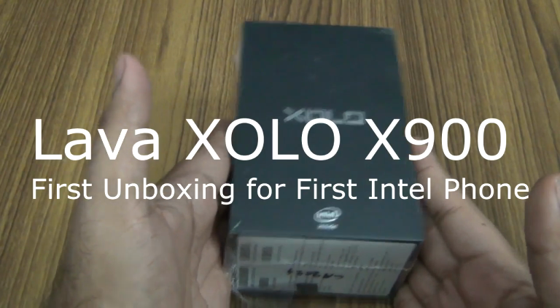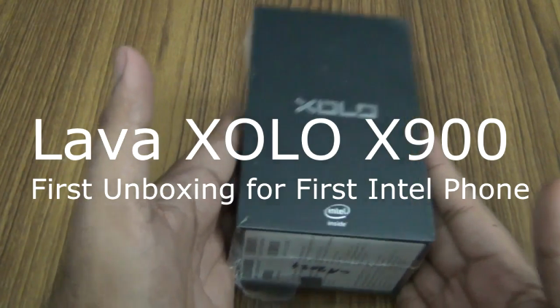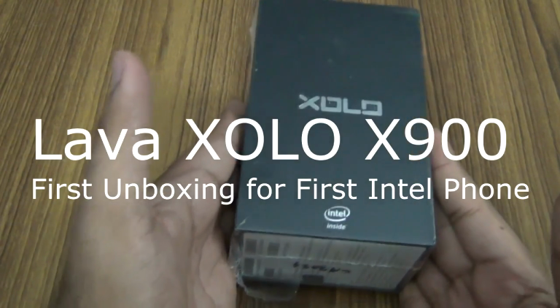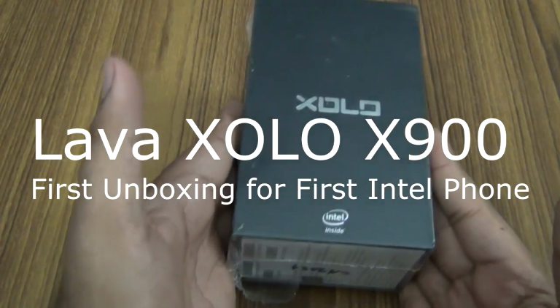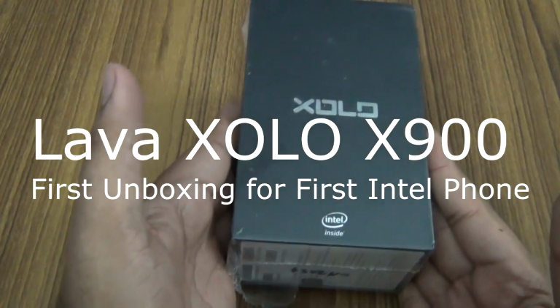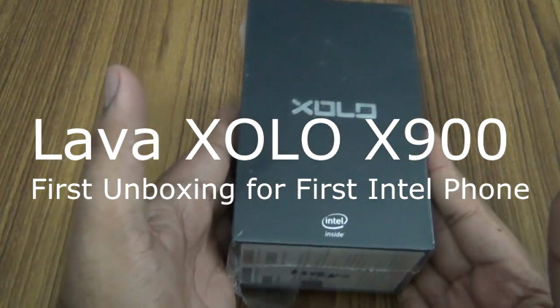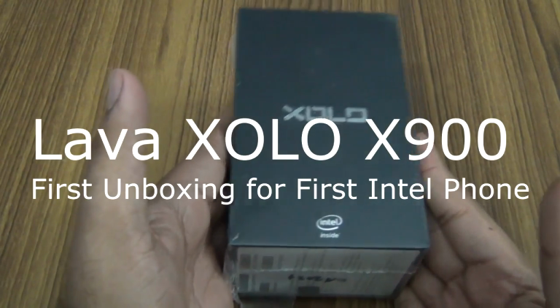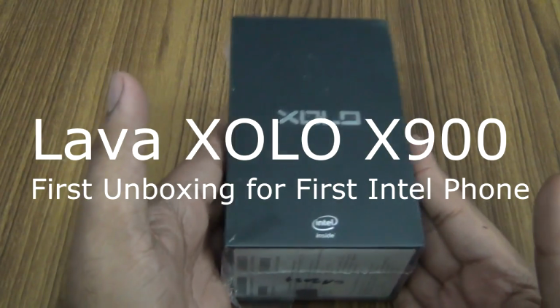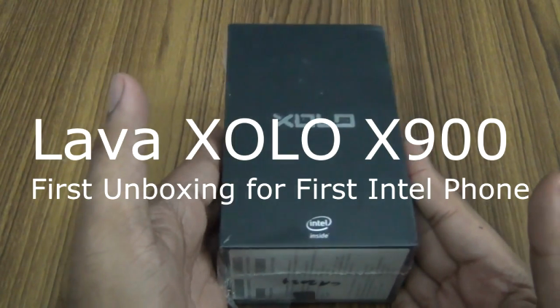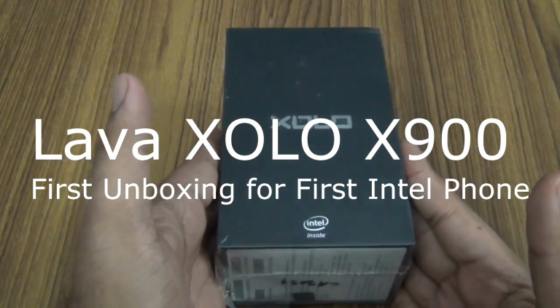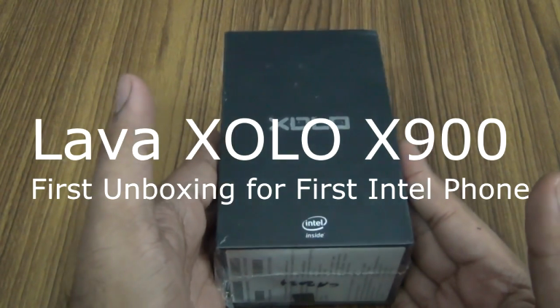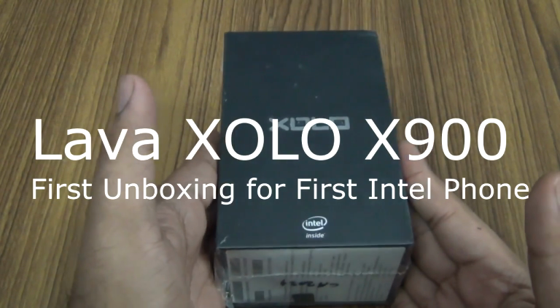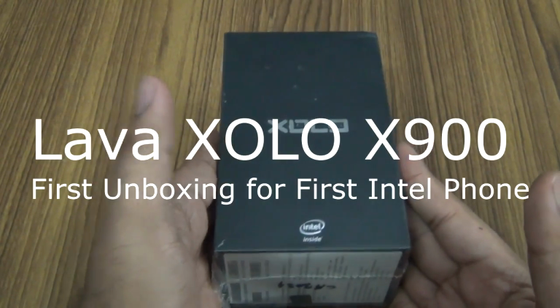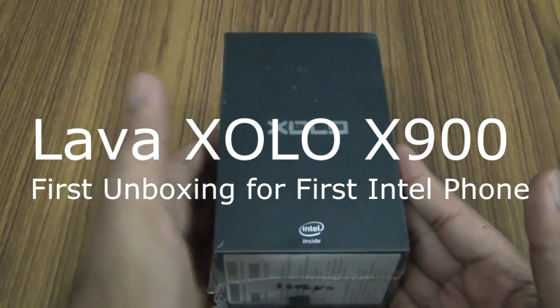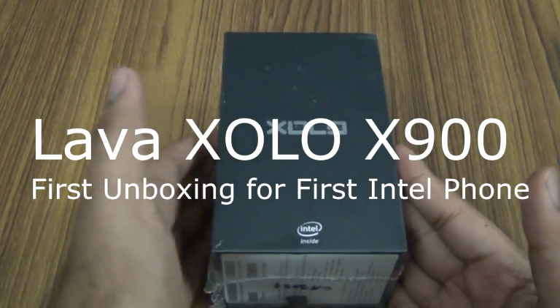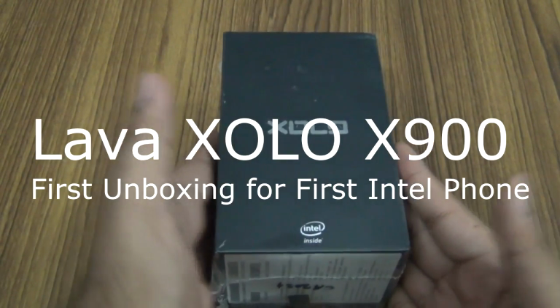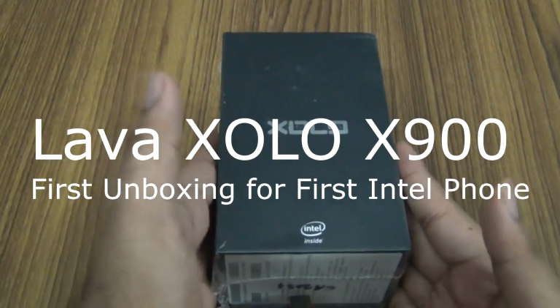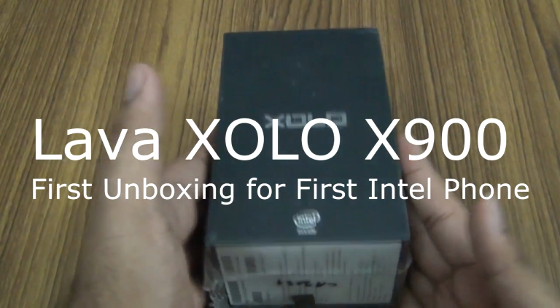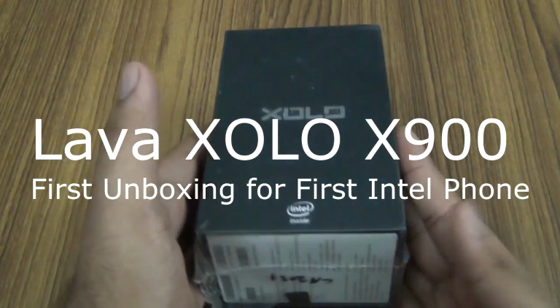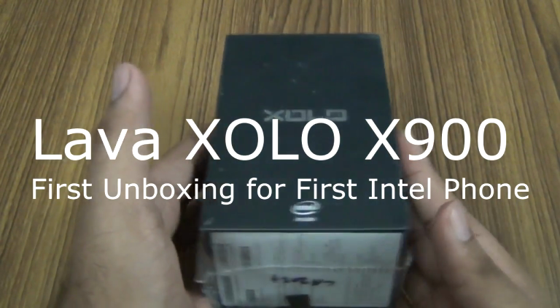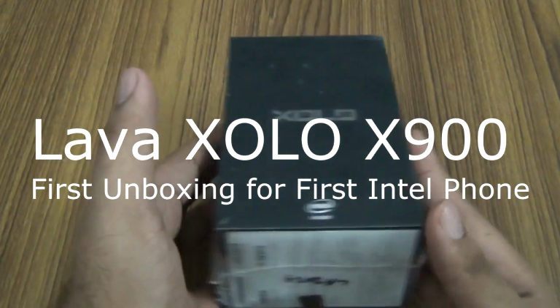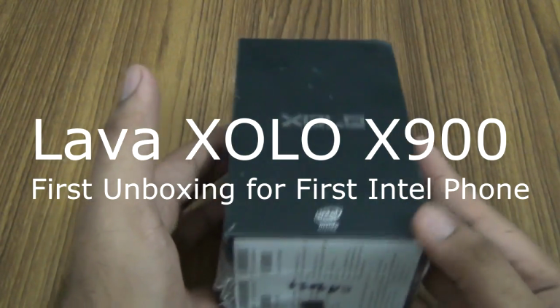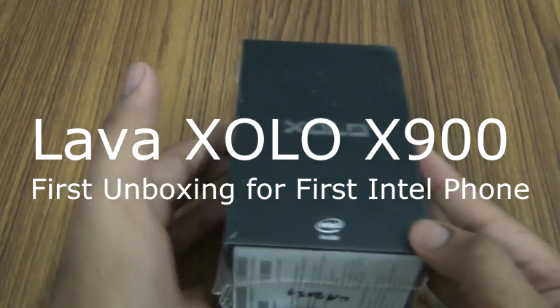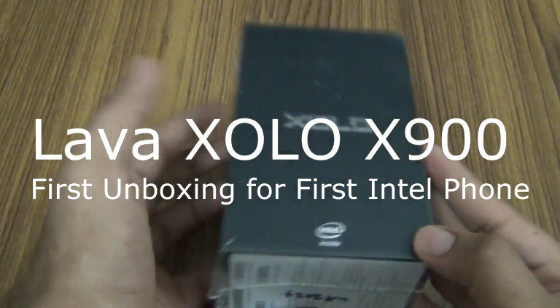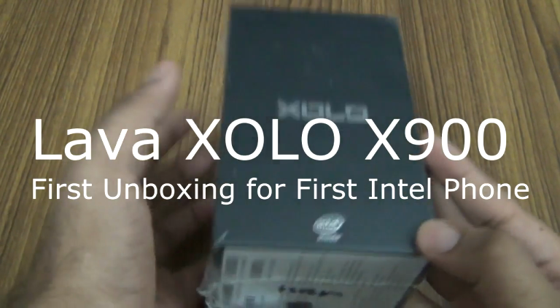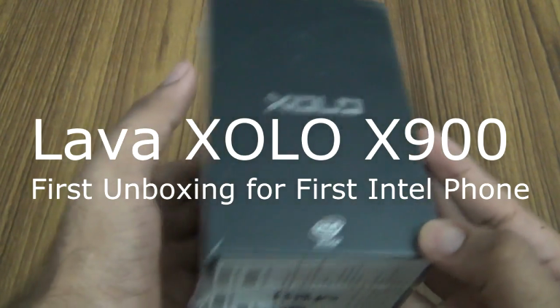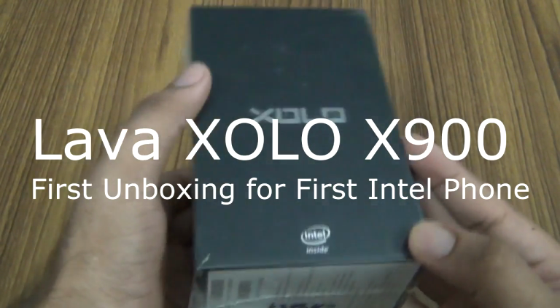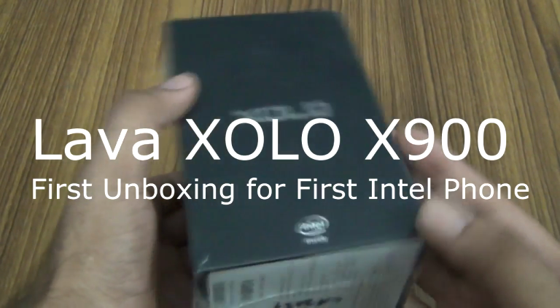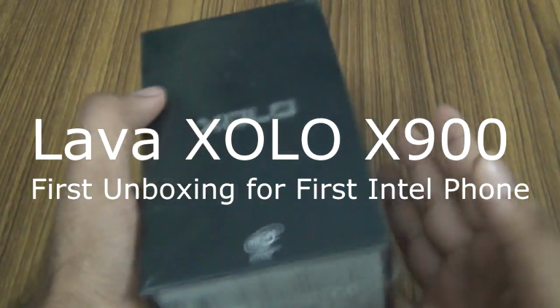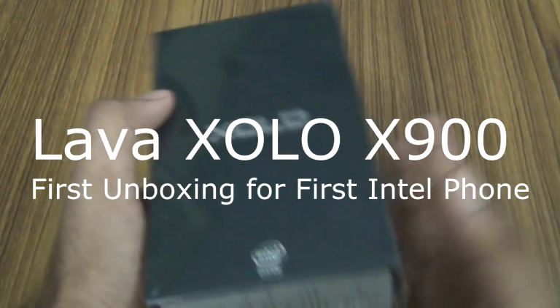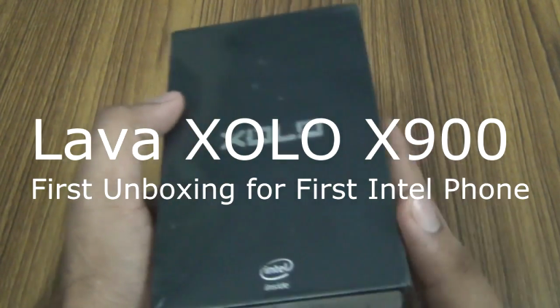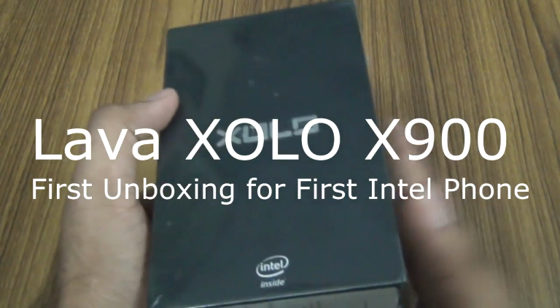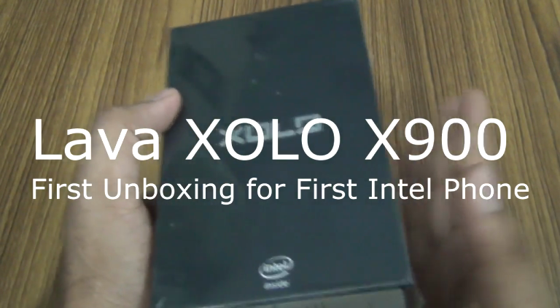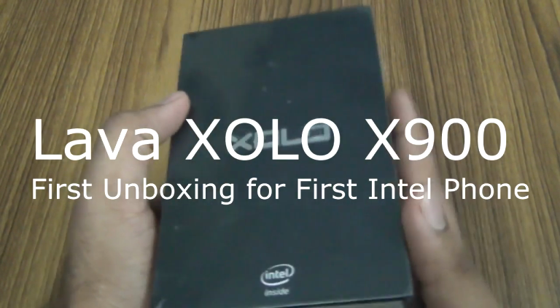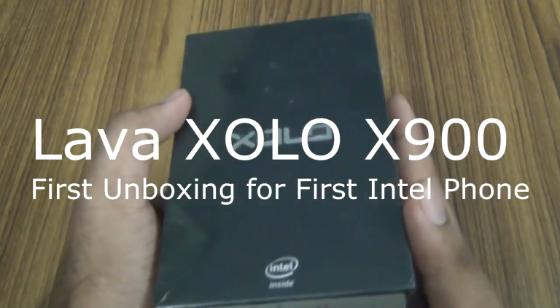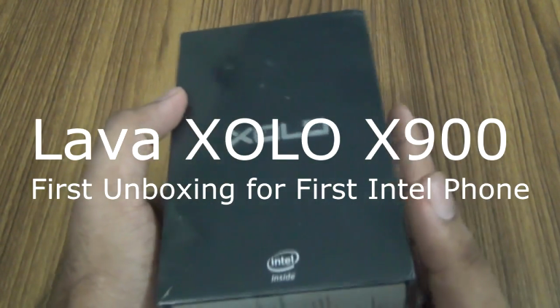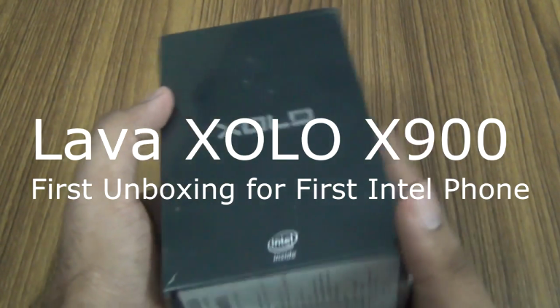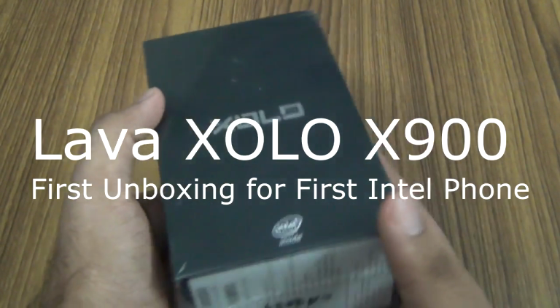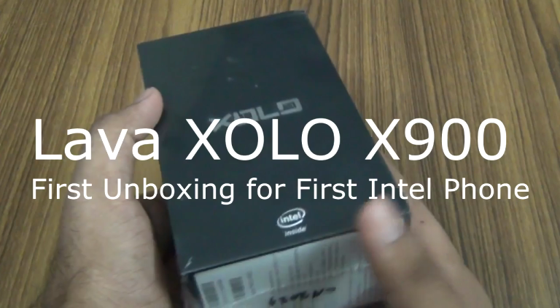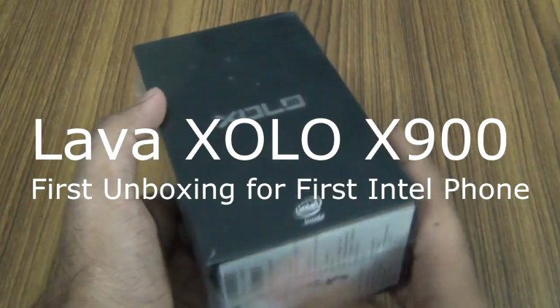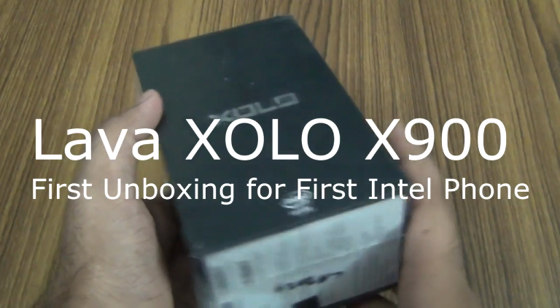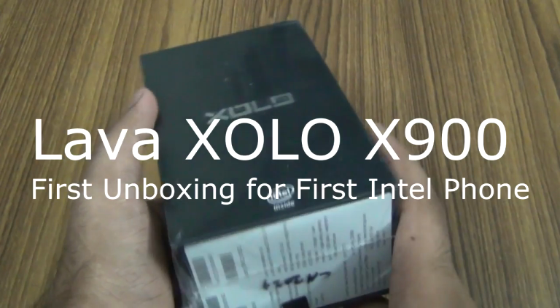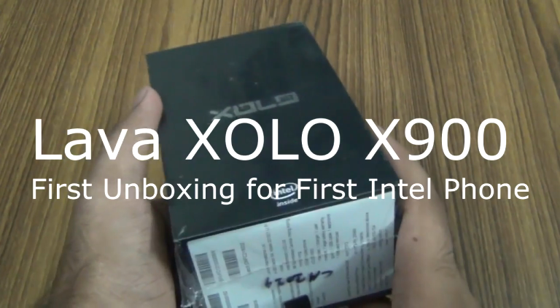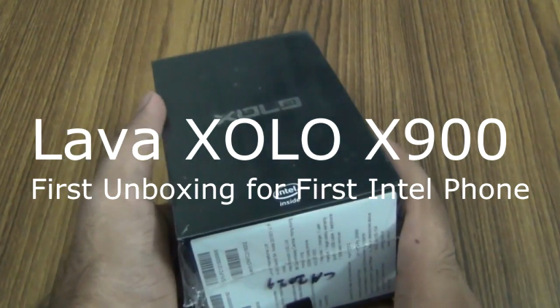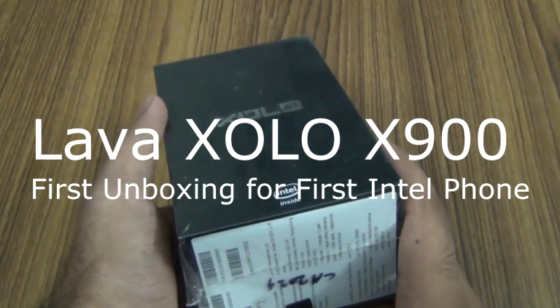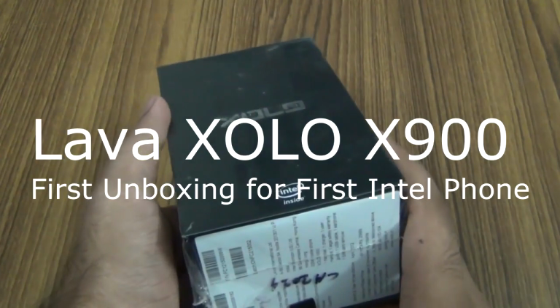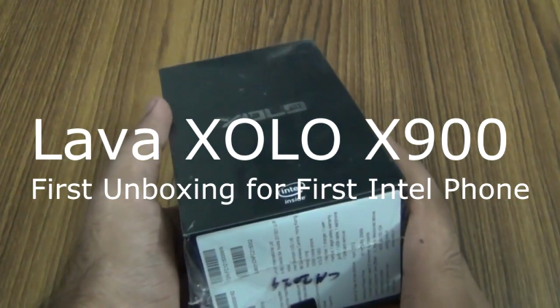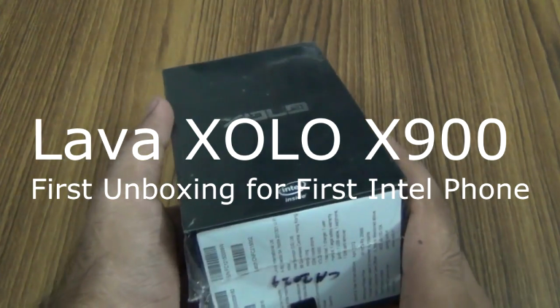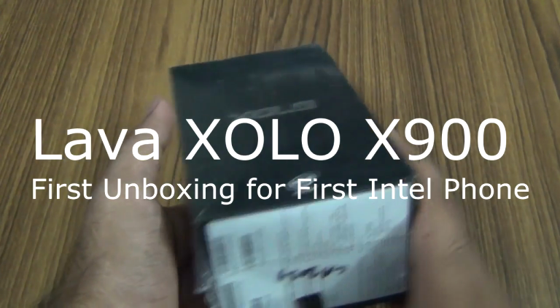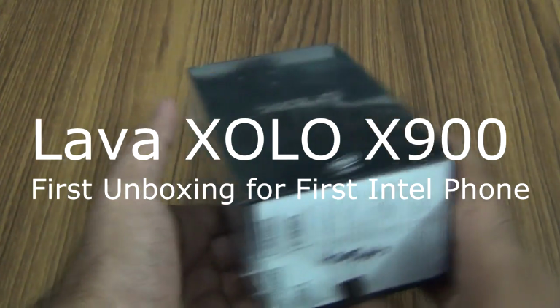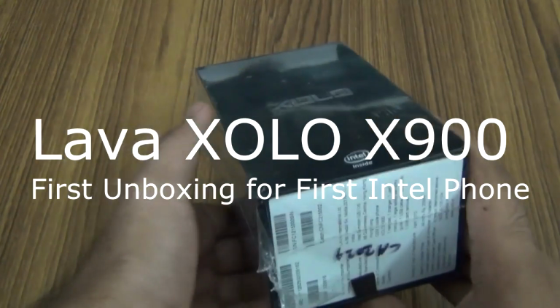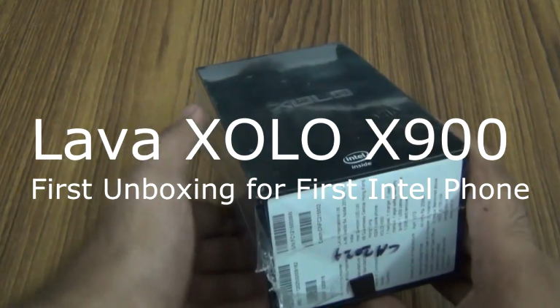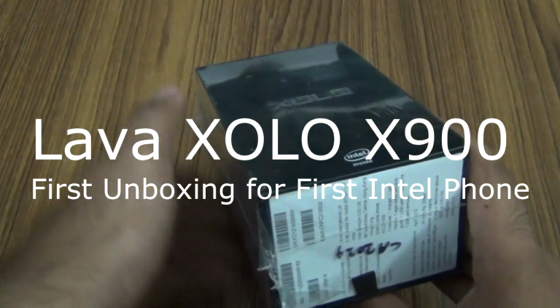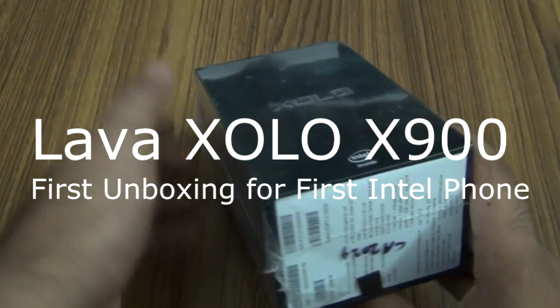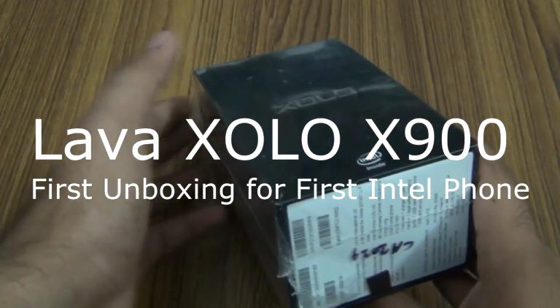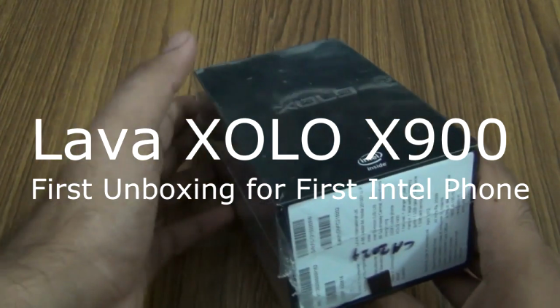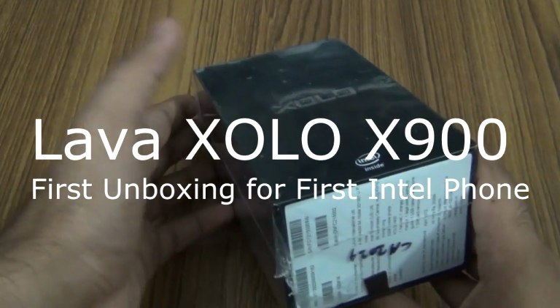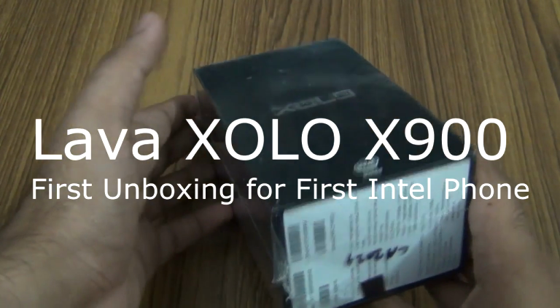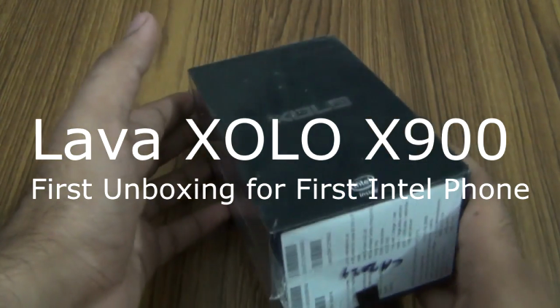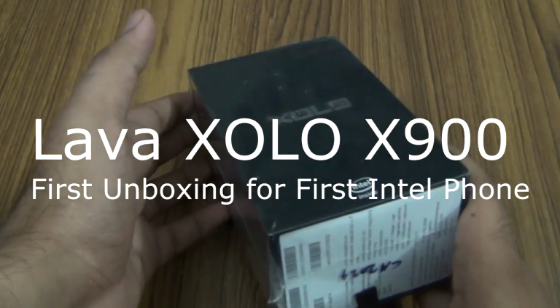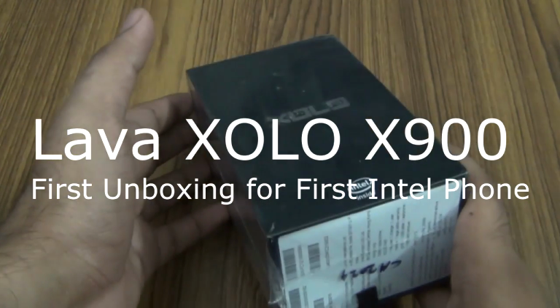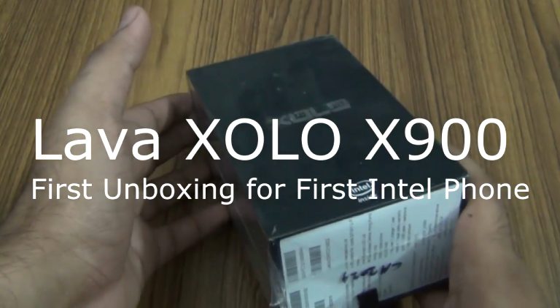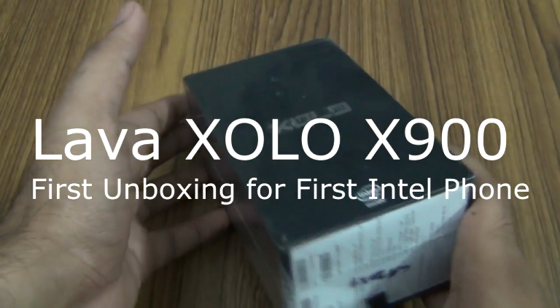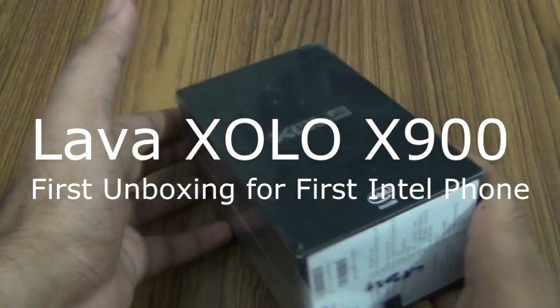This is actually the first Intel Android phone to be launched in the market, and it's actually launching in India first.